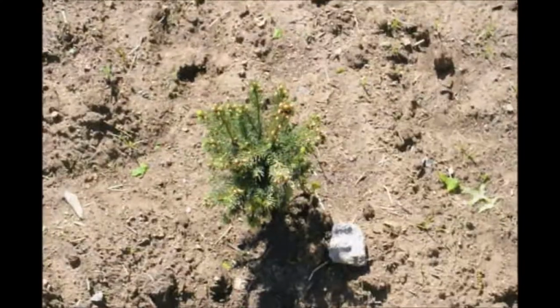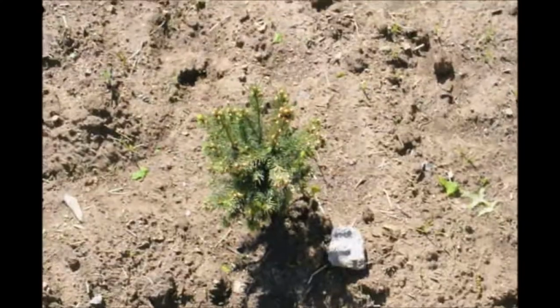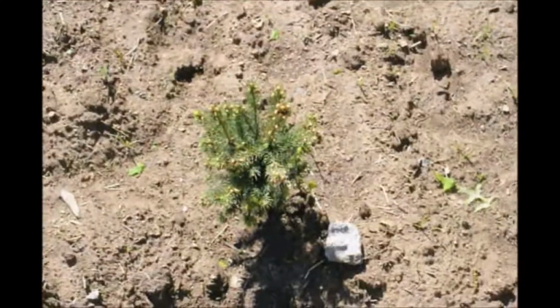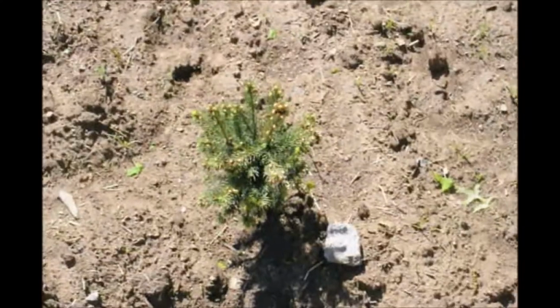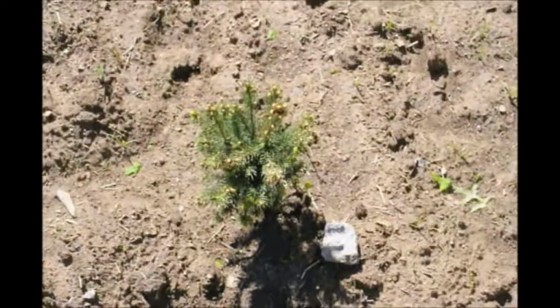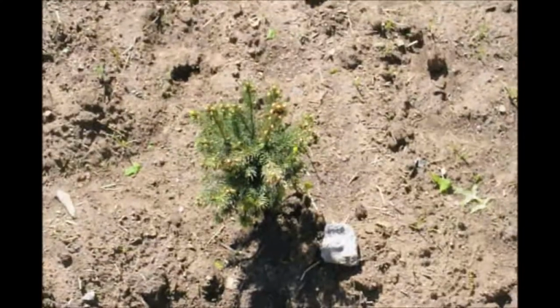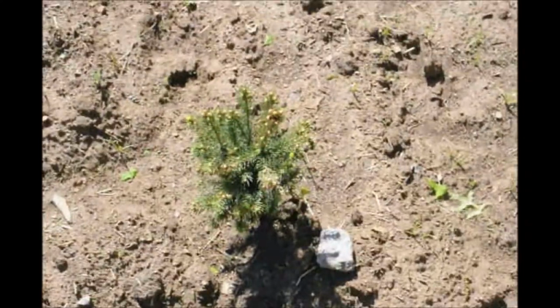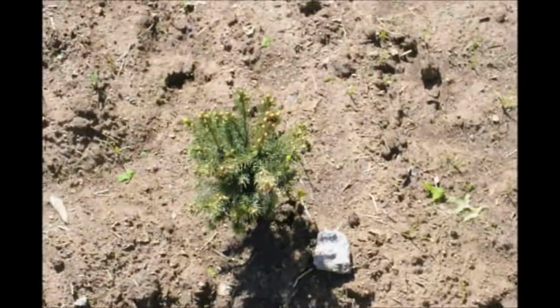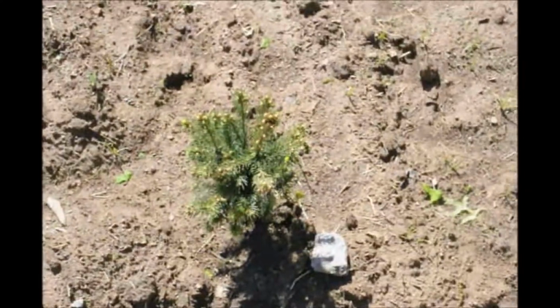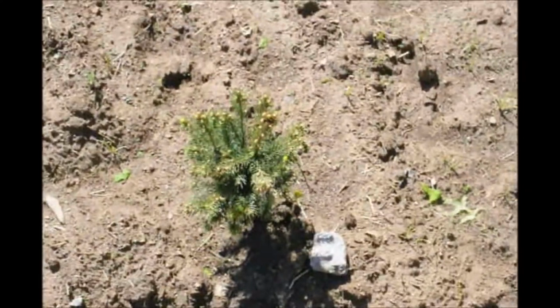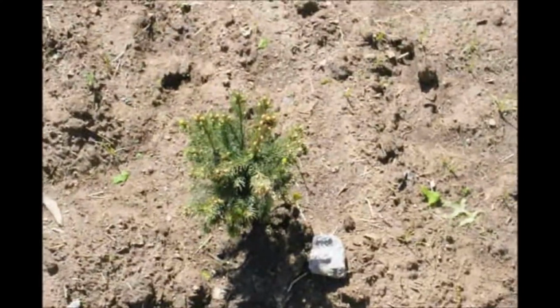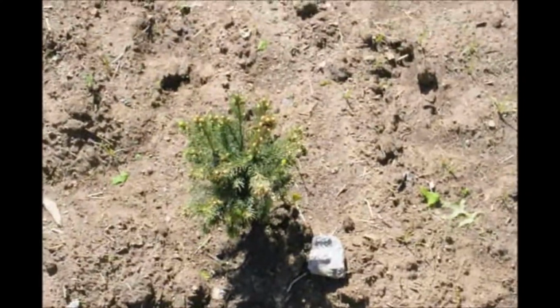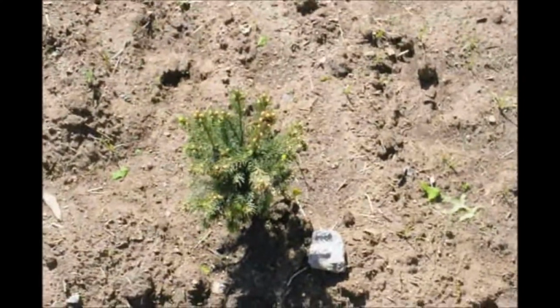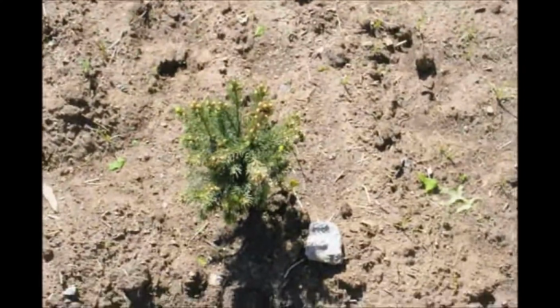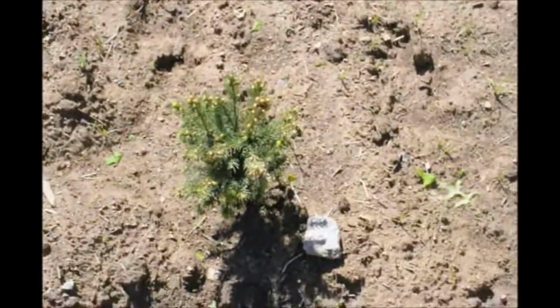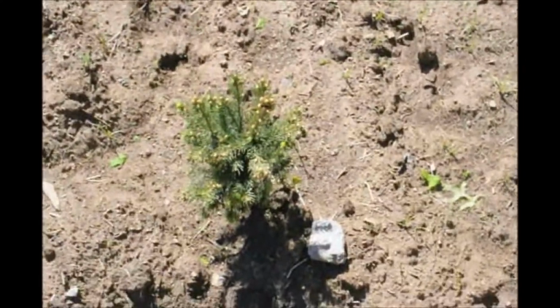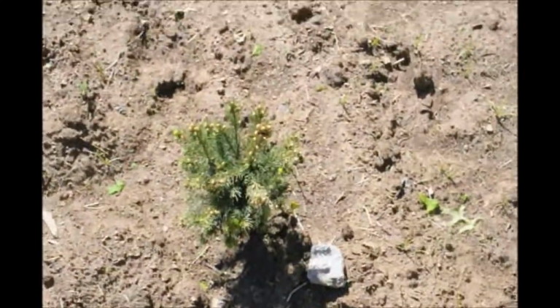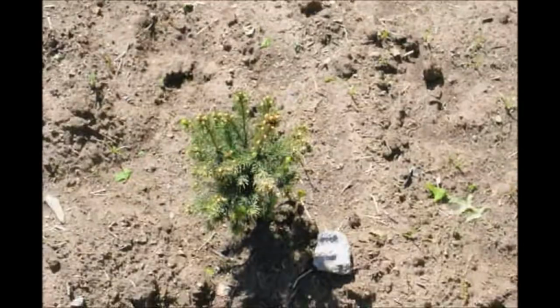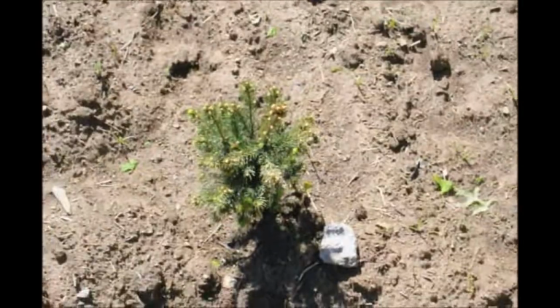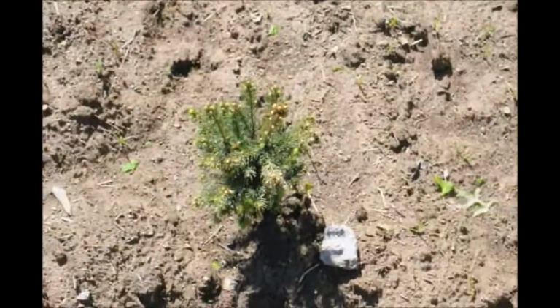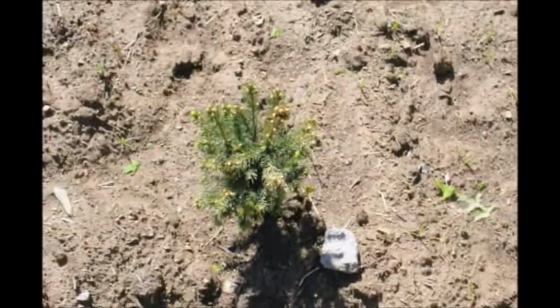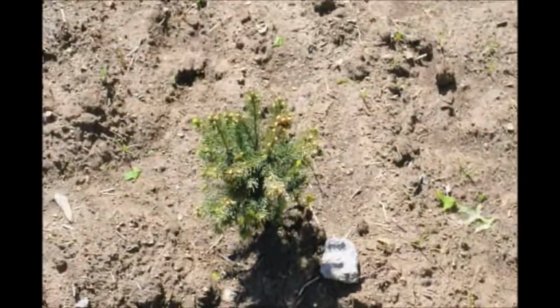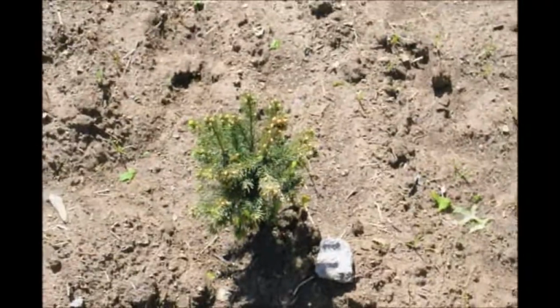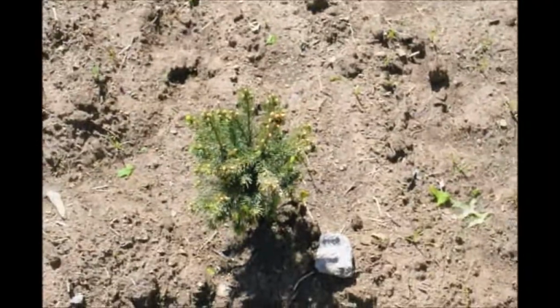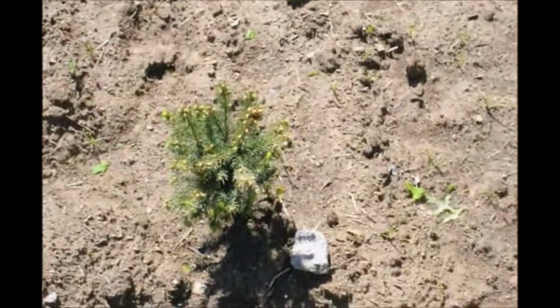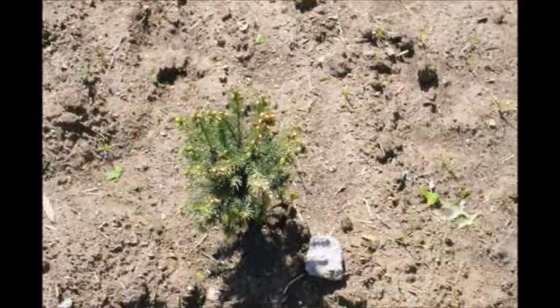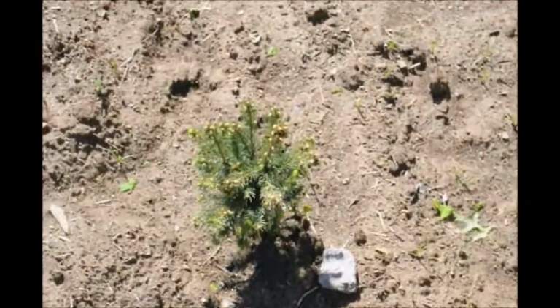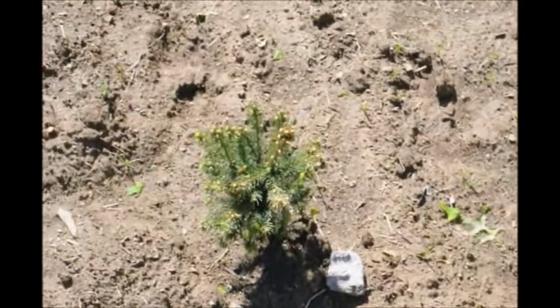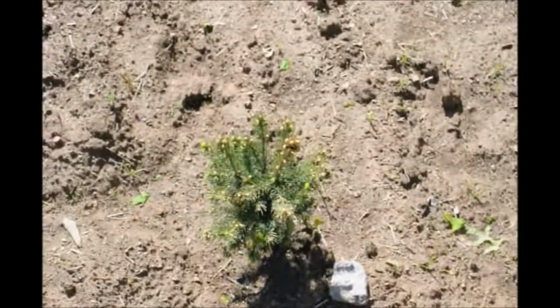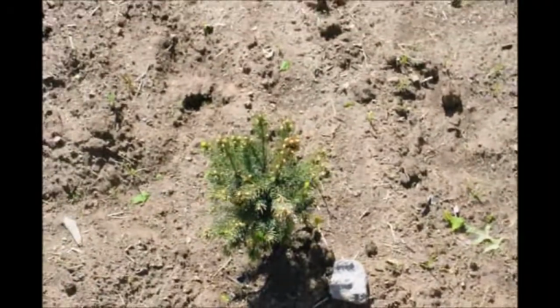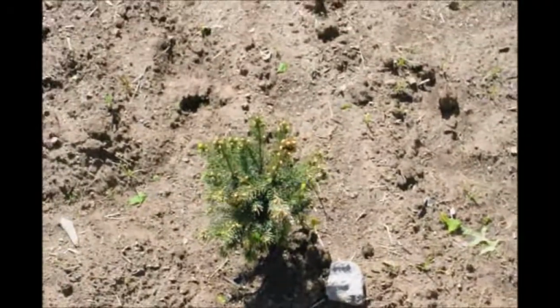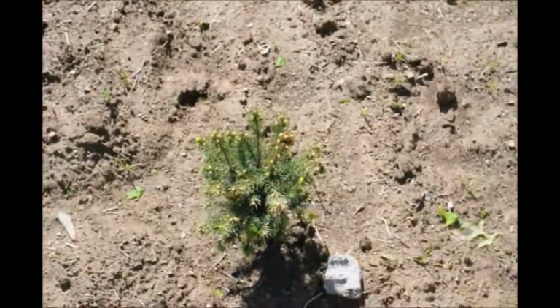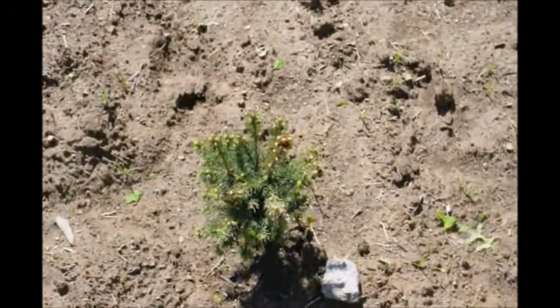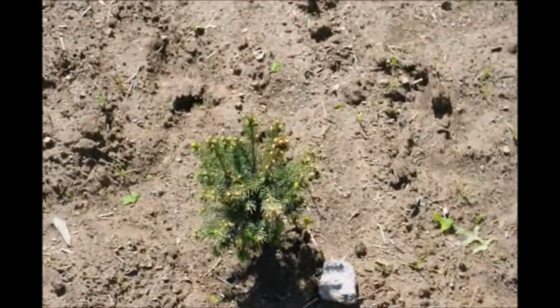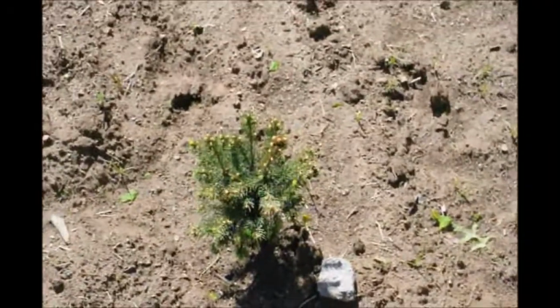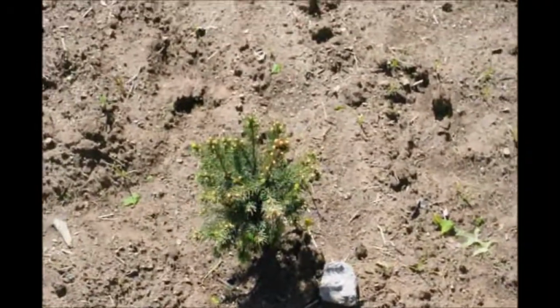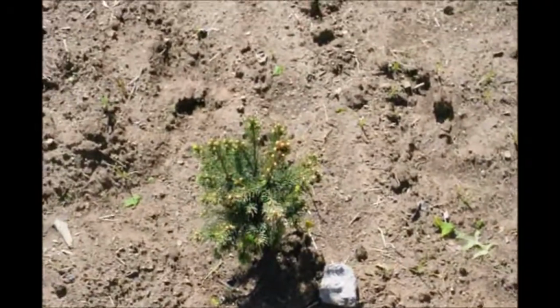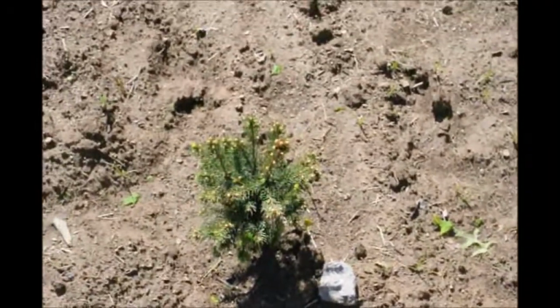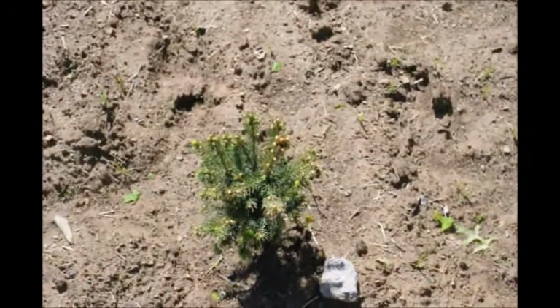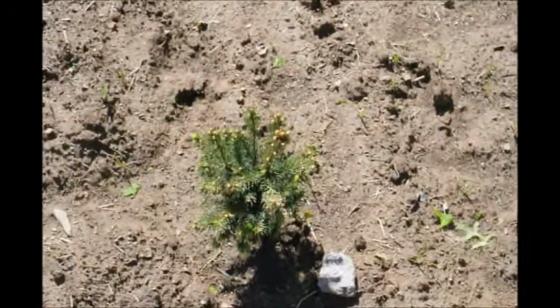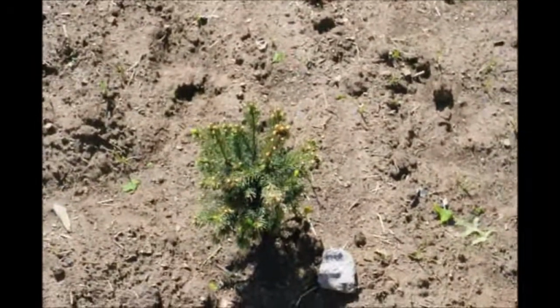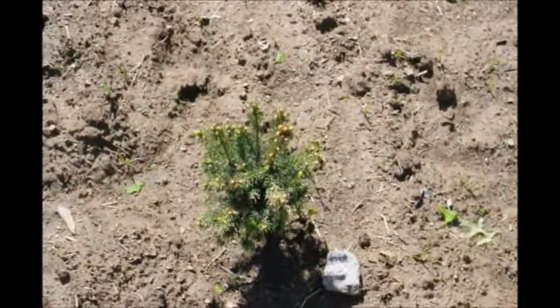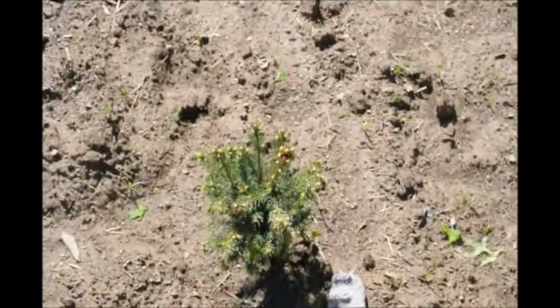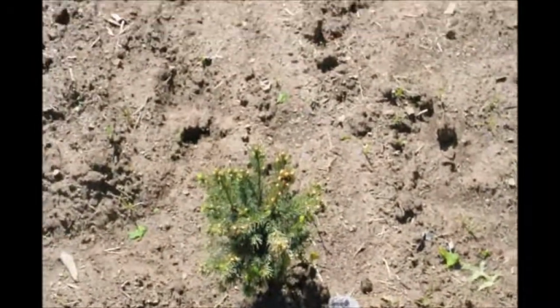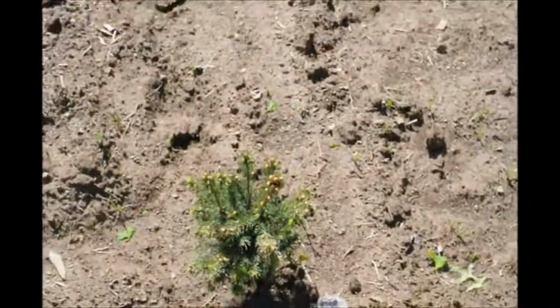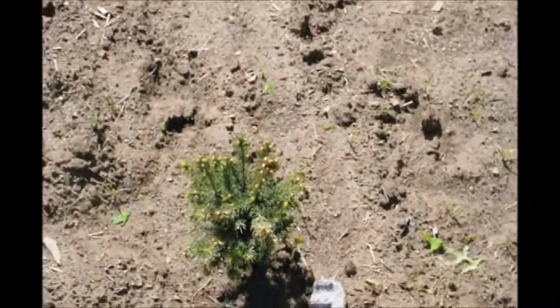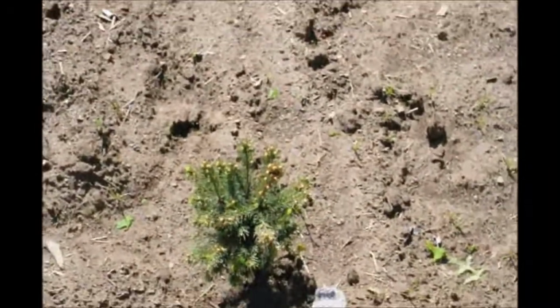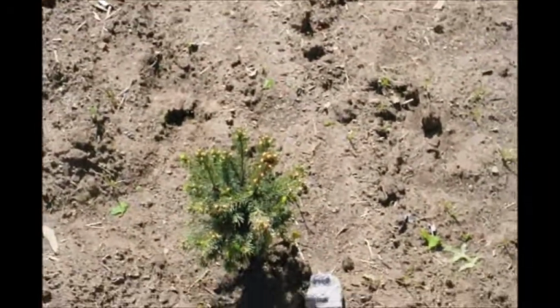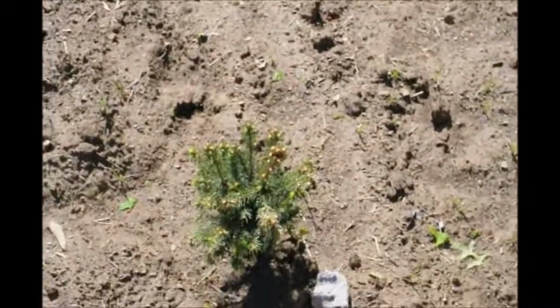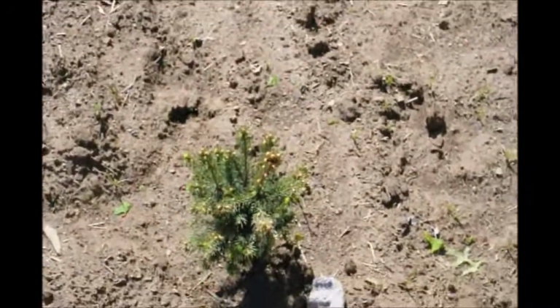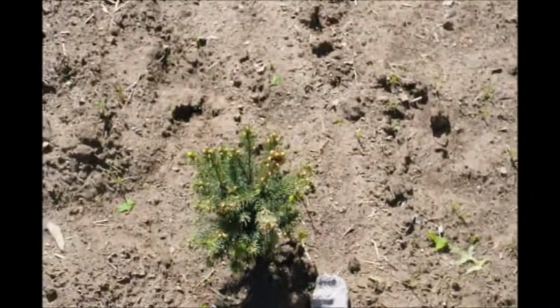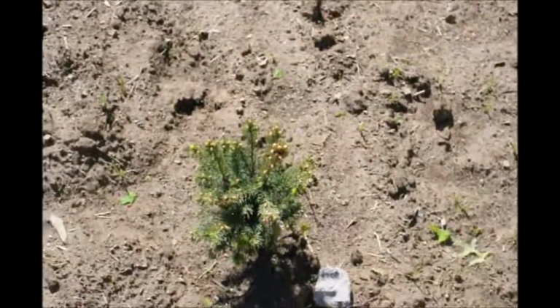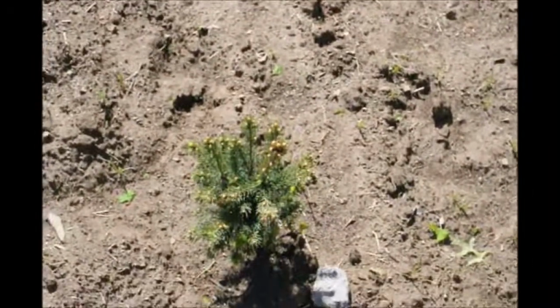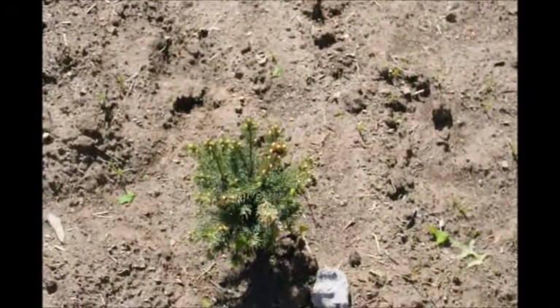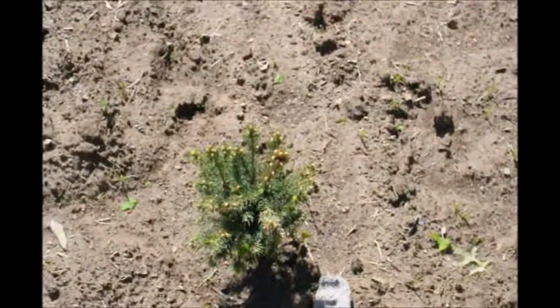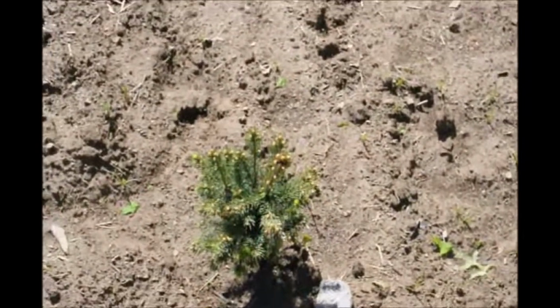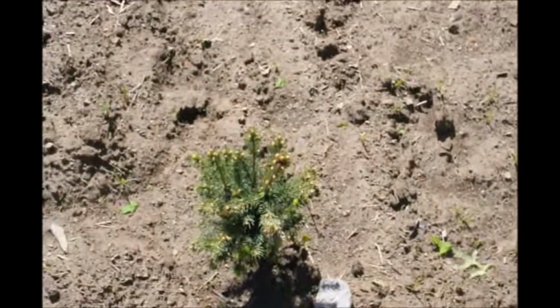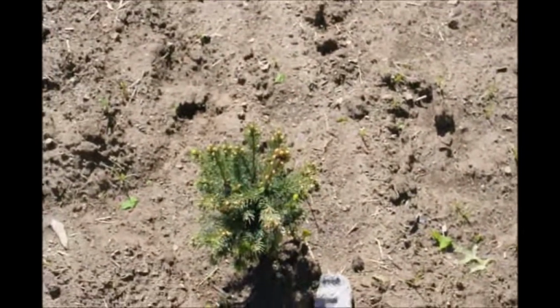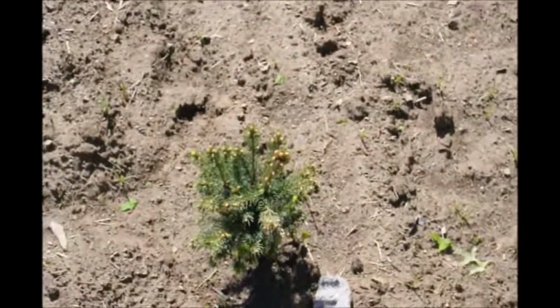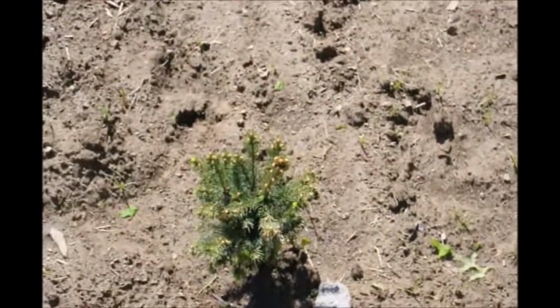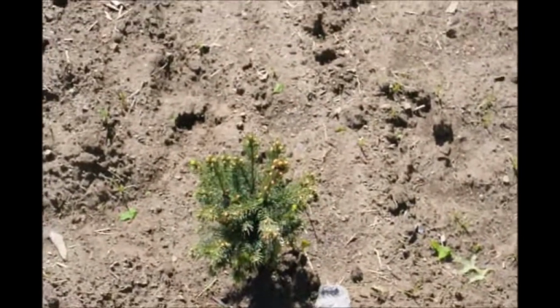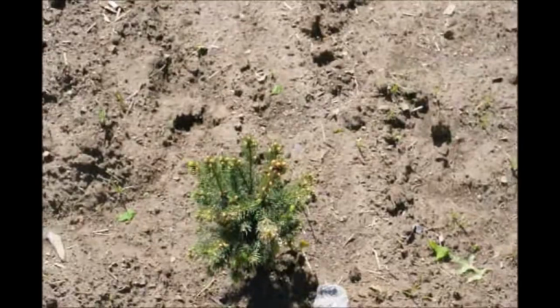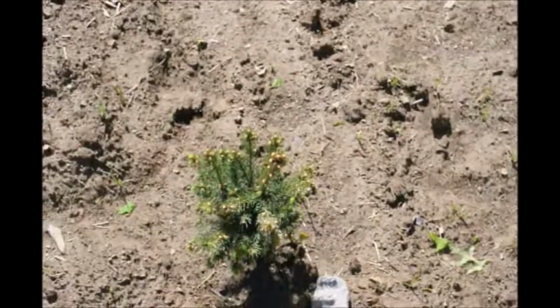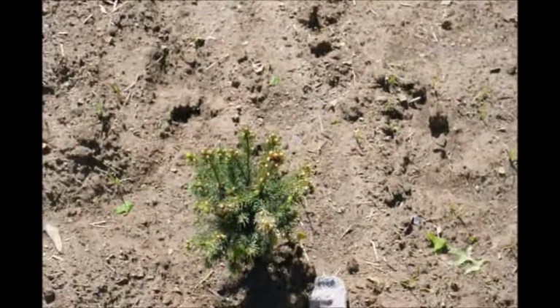As in this tree, you should start to see, after about three weeks, the buds starting to break and the tree starting to recover from the transplant.